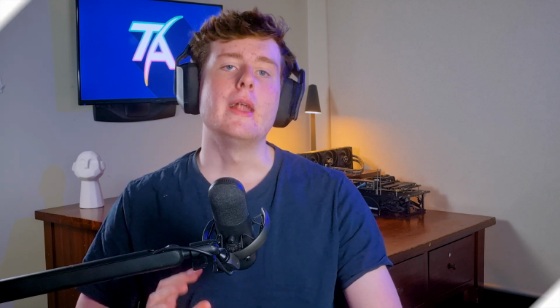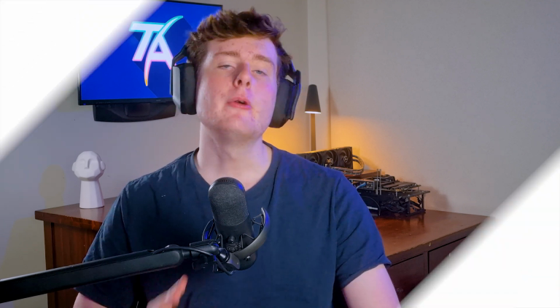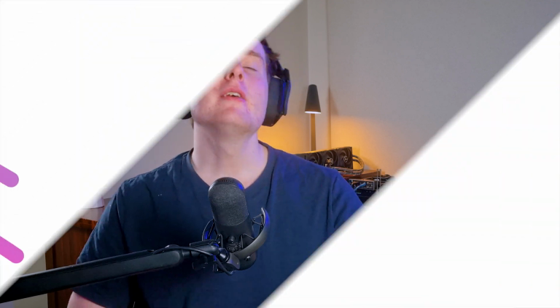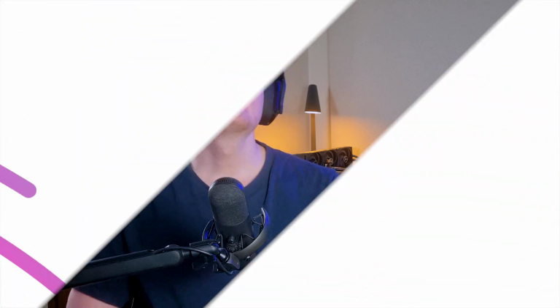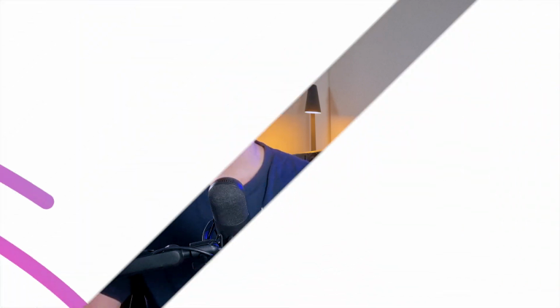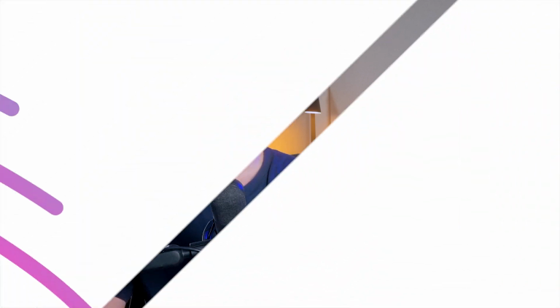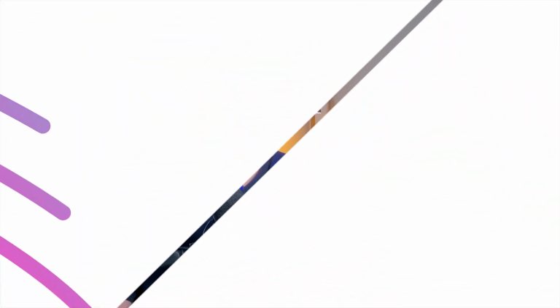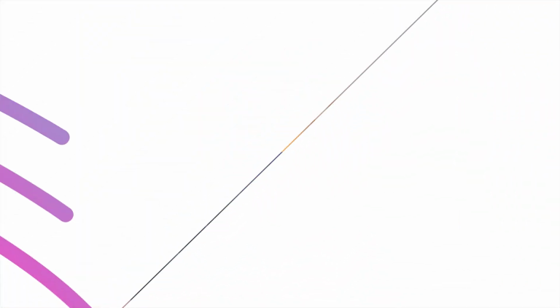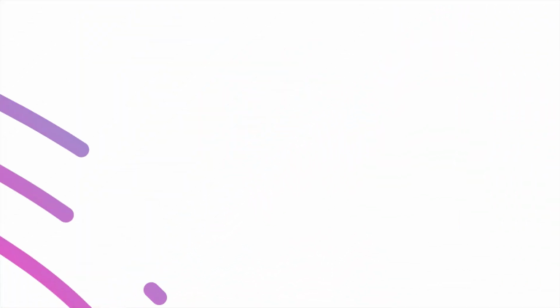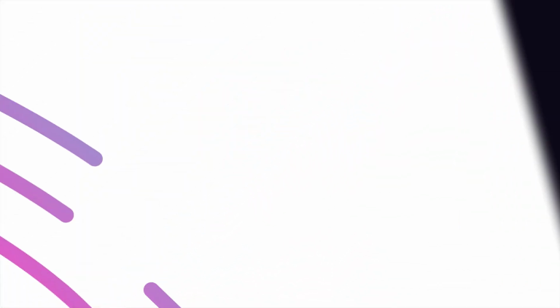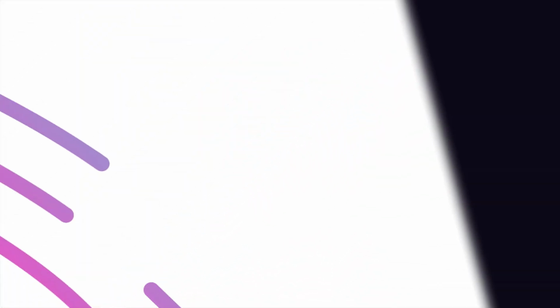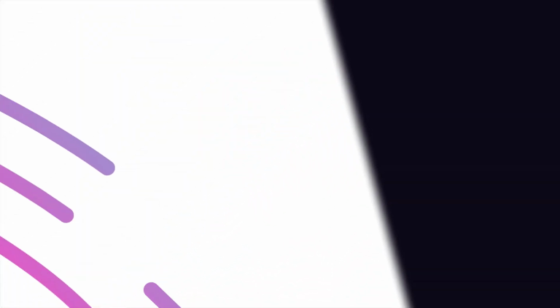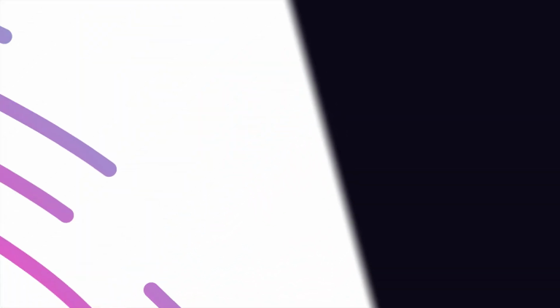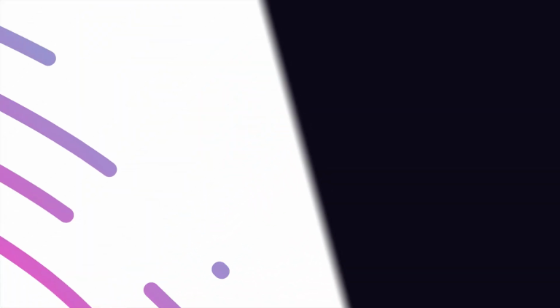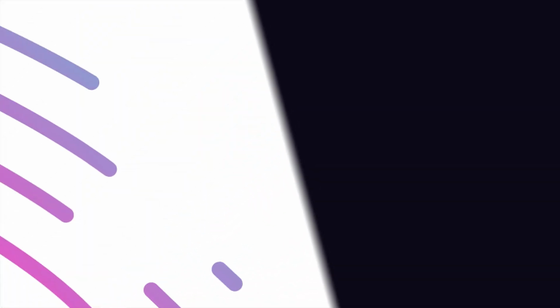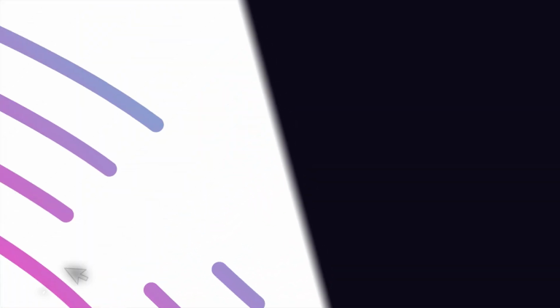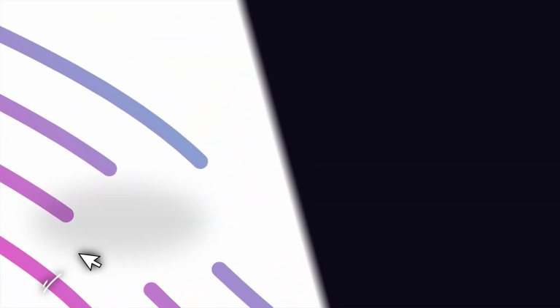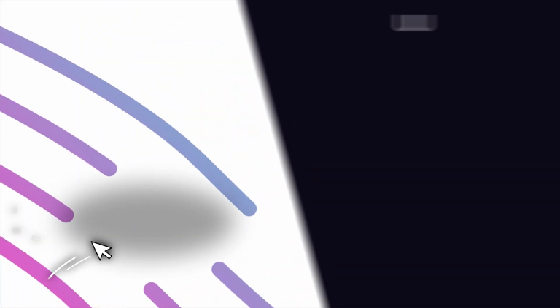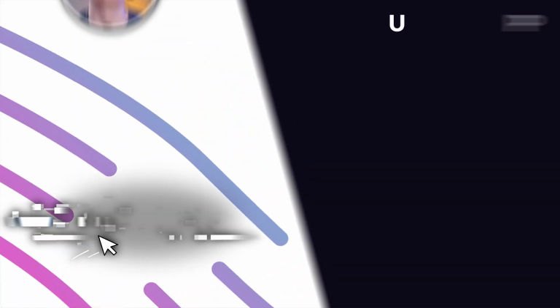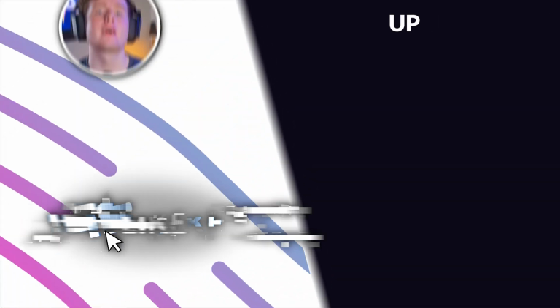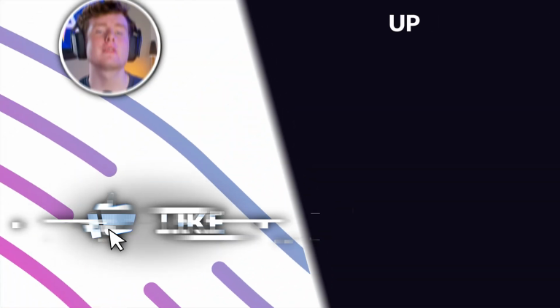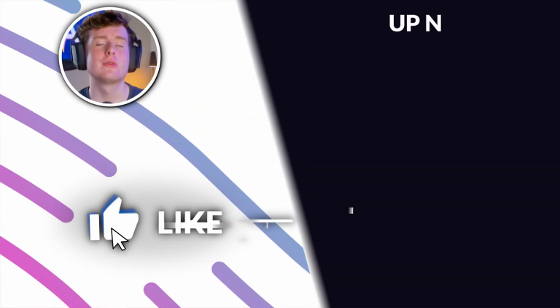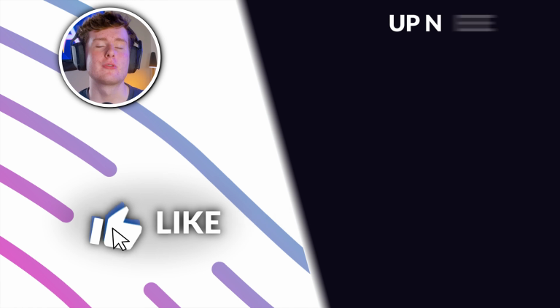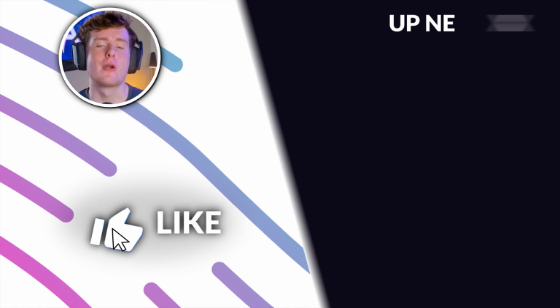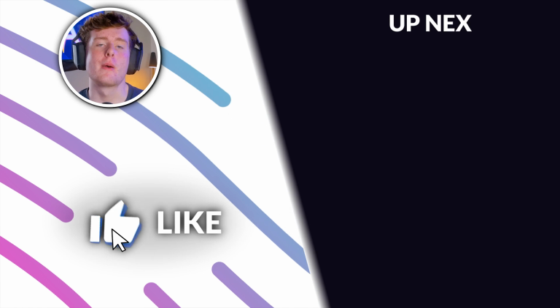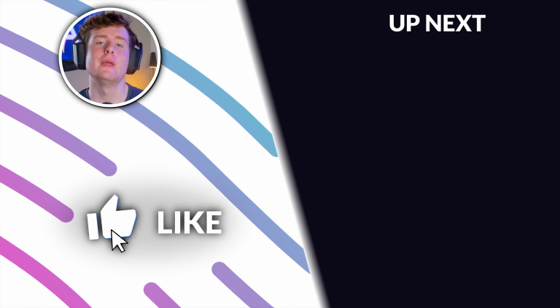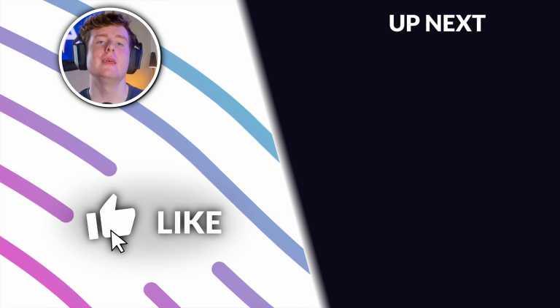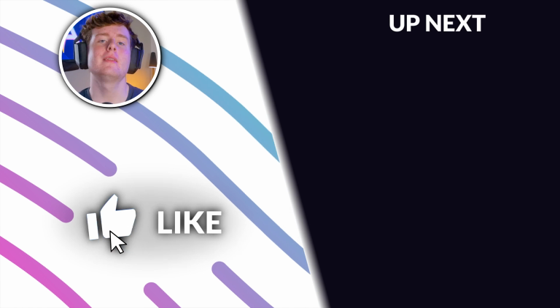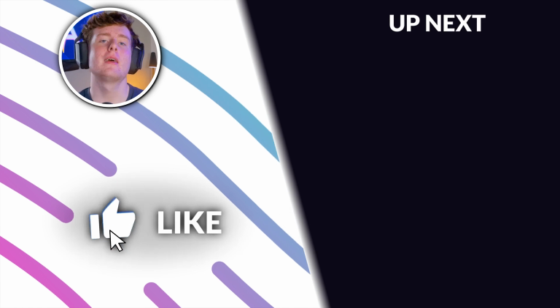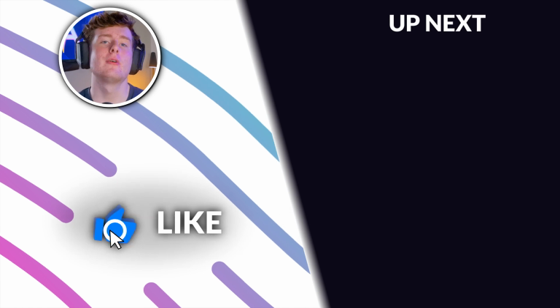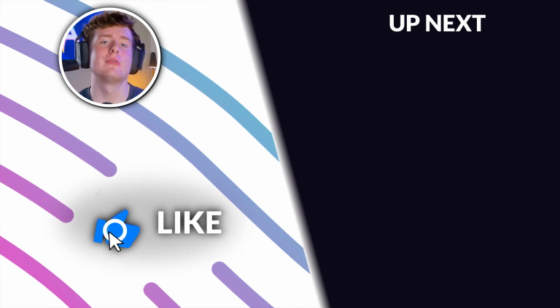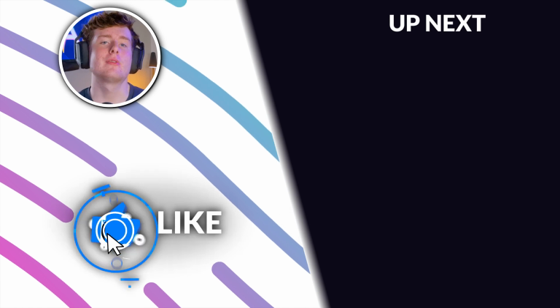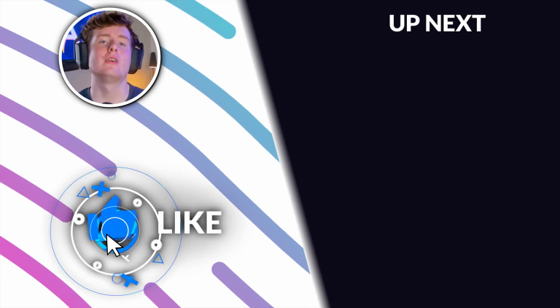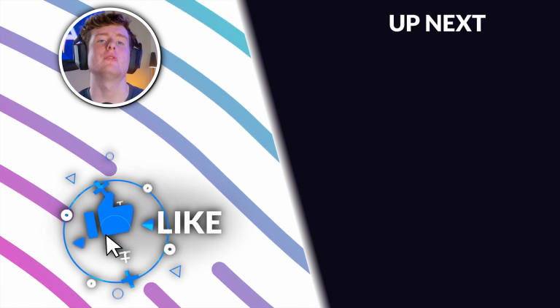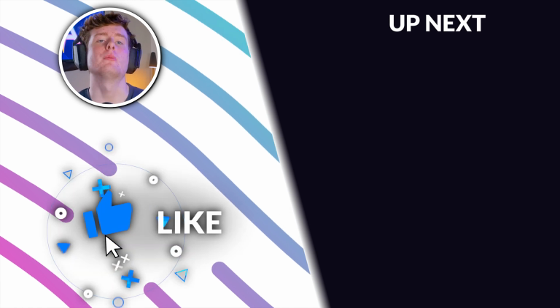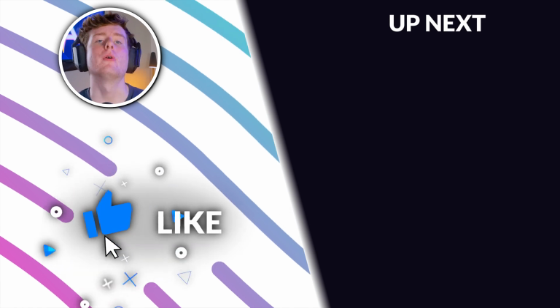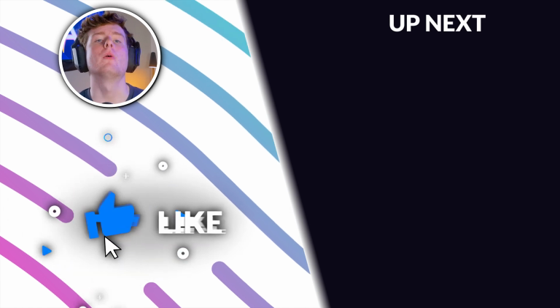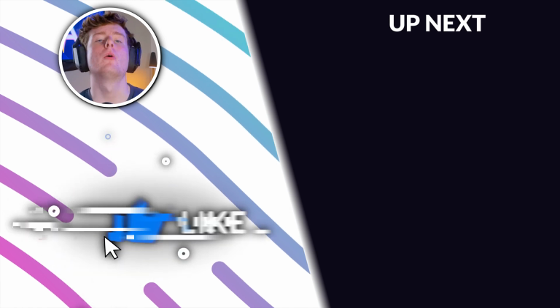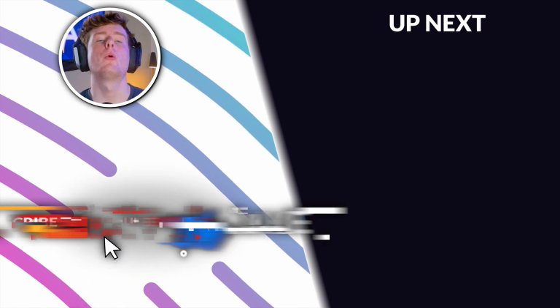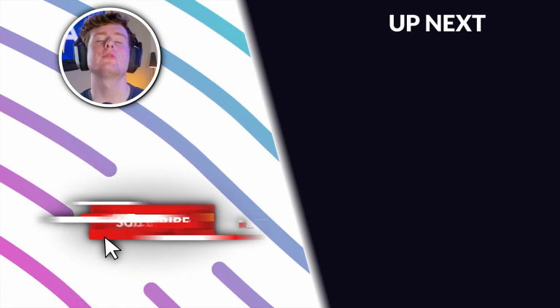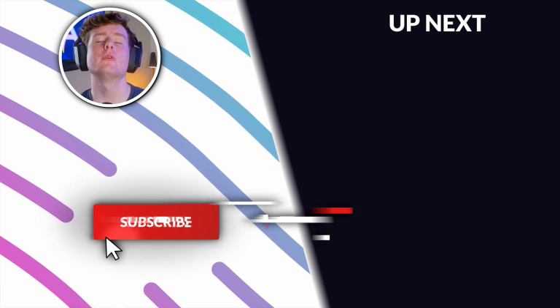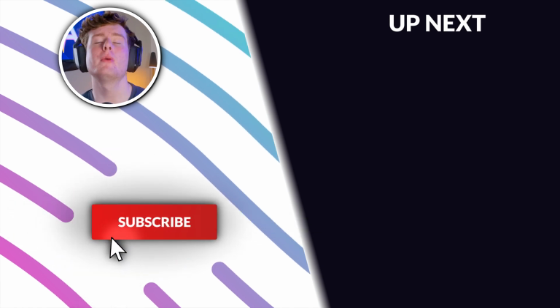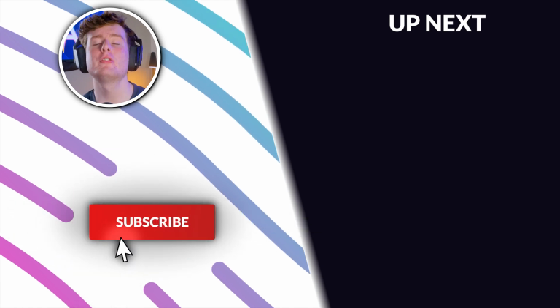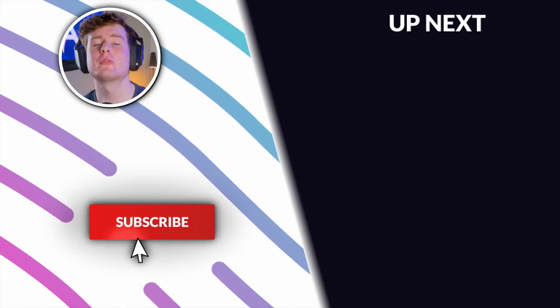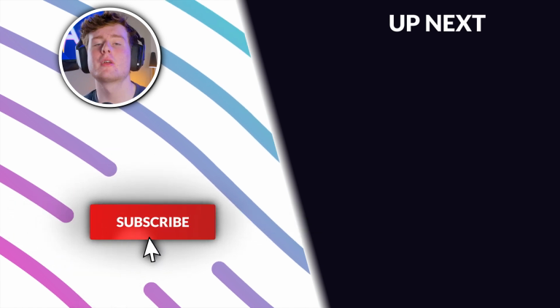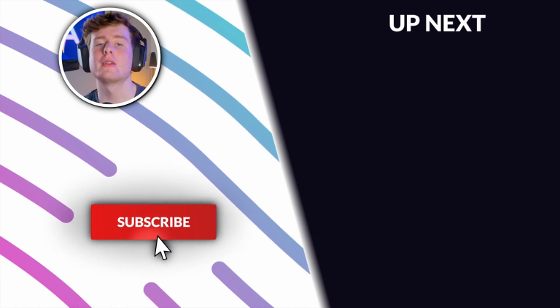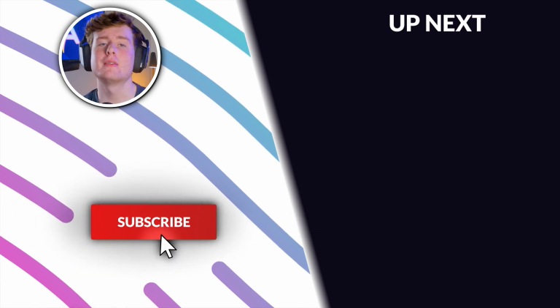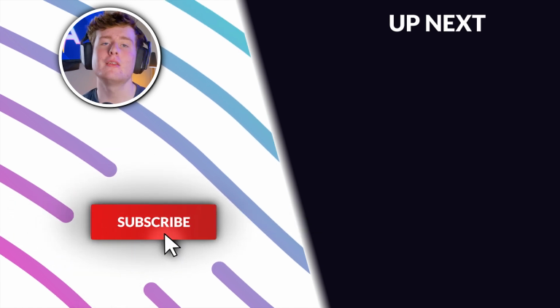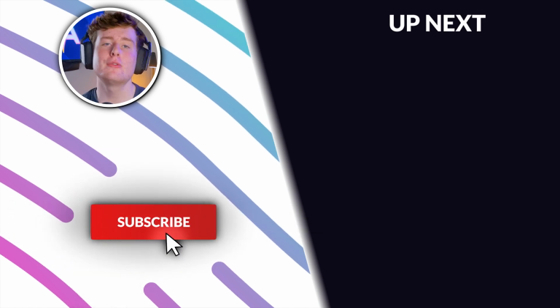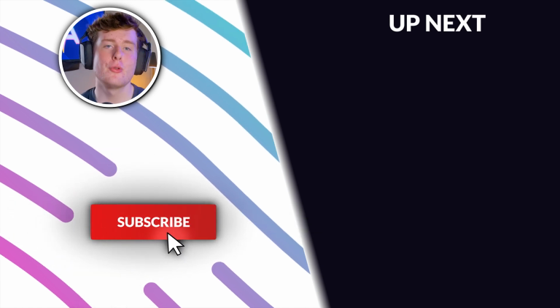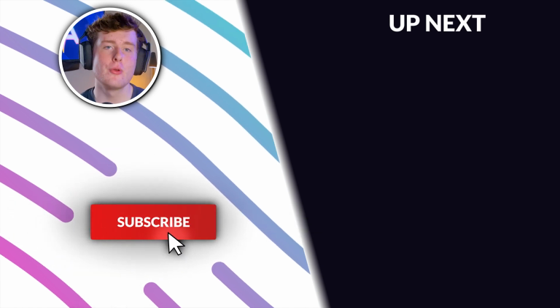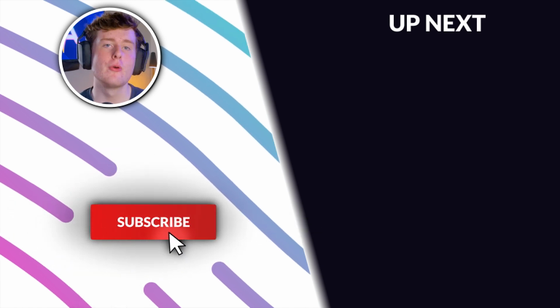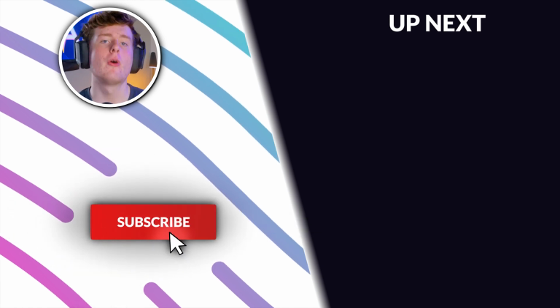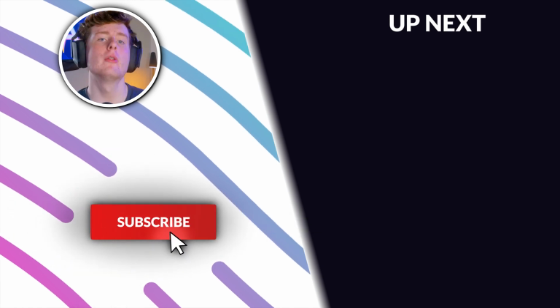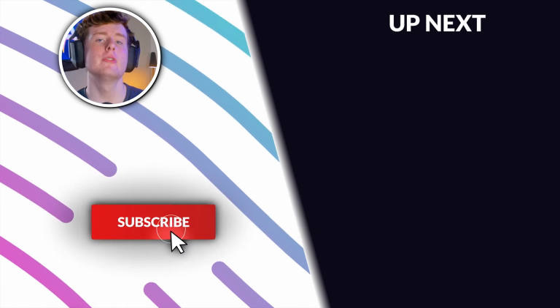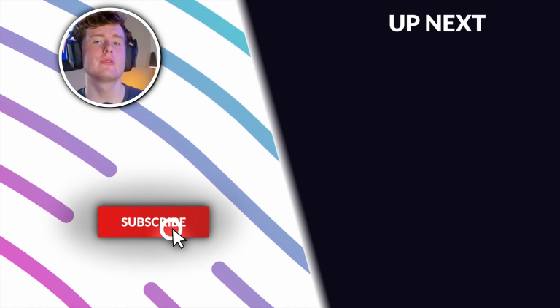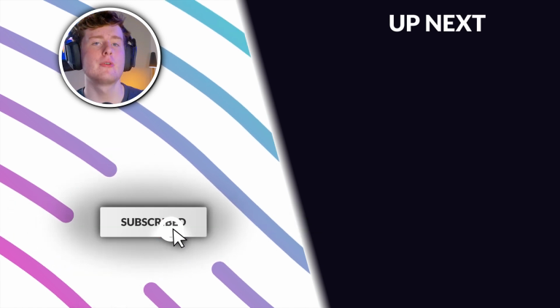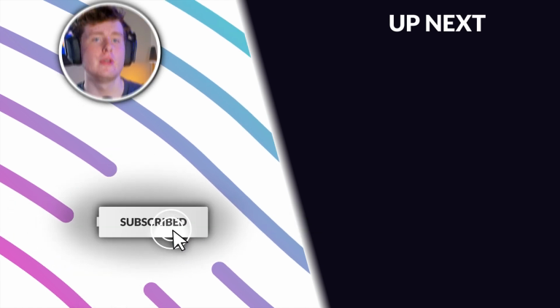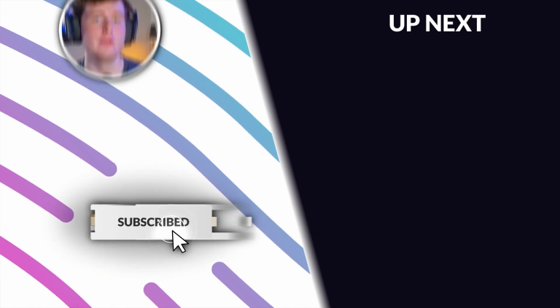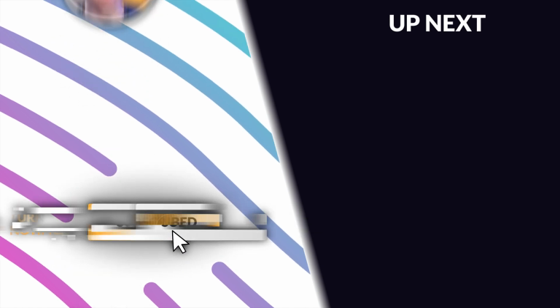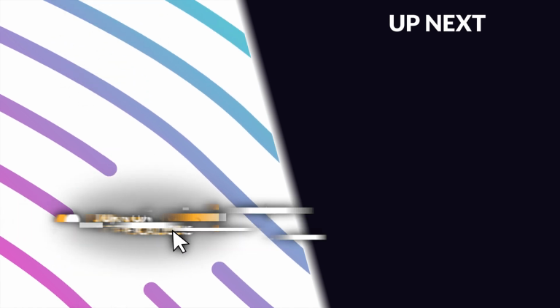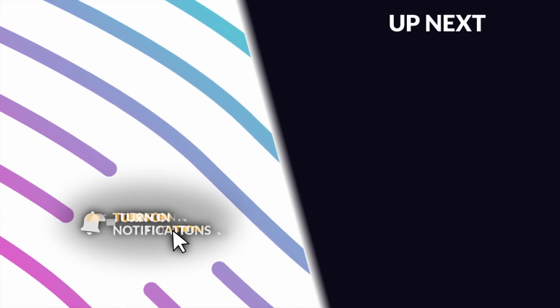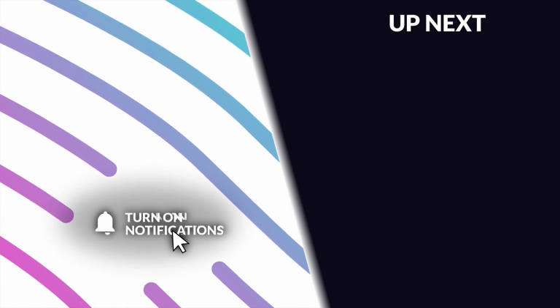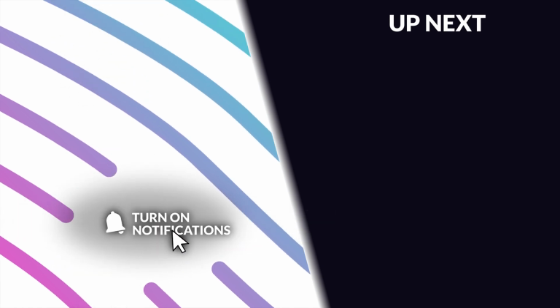Anyways guys, that's all for today. Make sure to like, subscribe, and hit that notification bell, and also make sure to click this video on the screen right now.